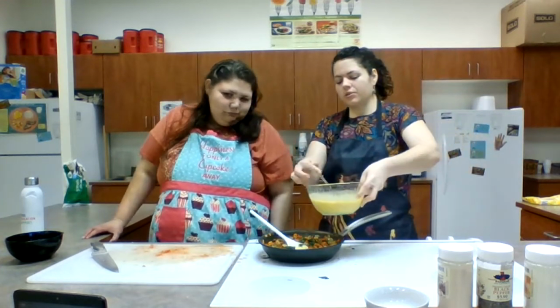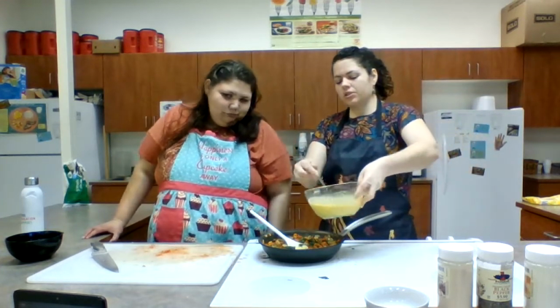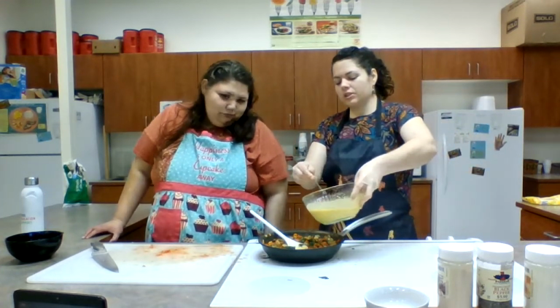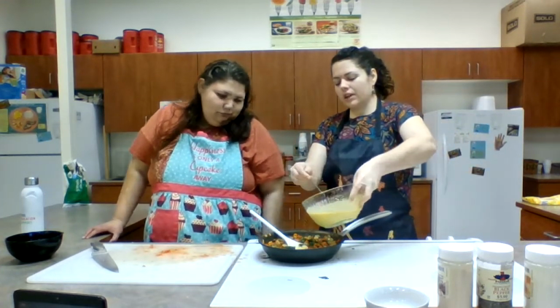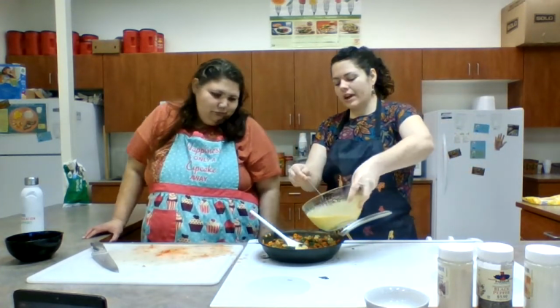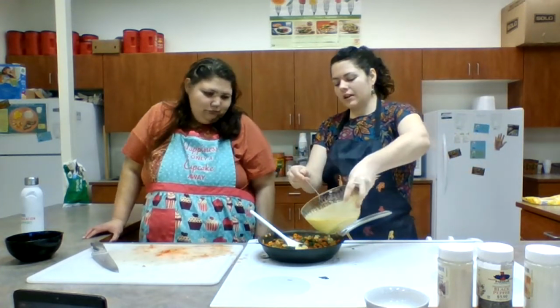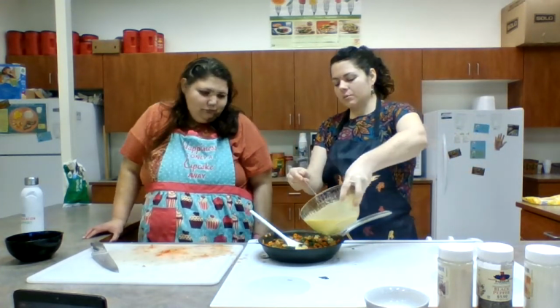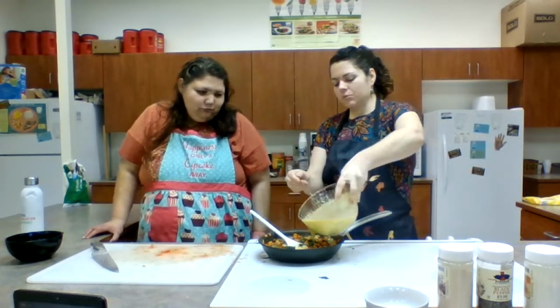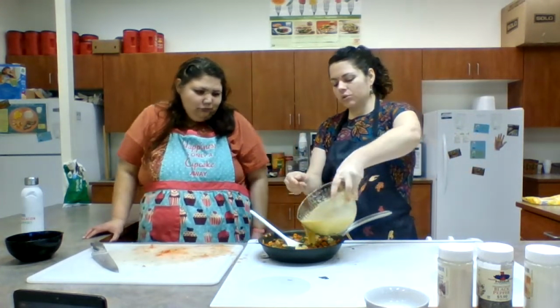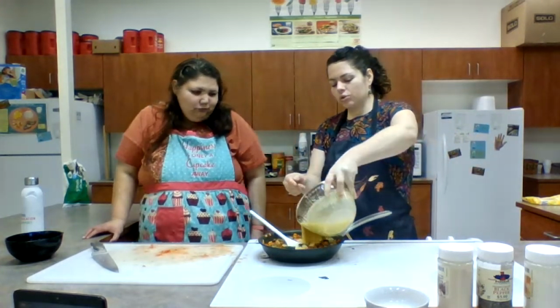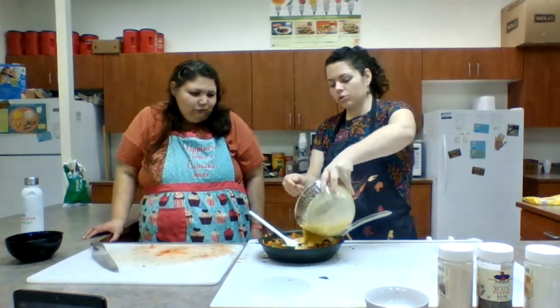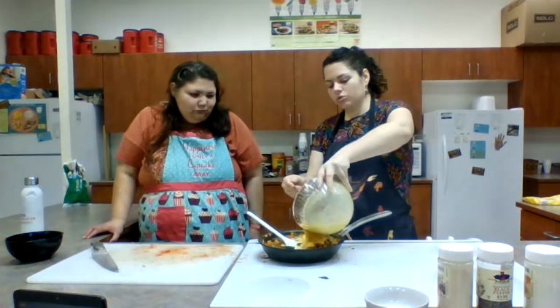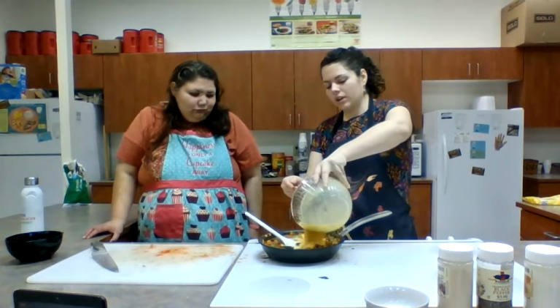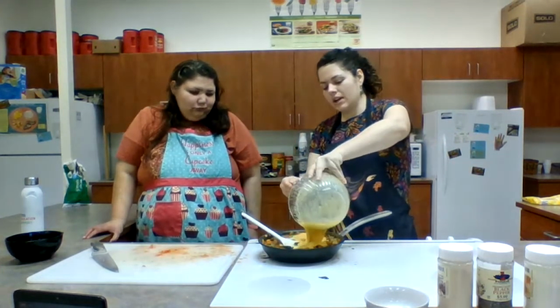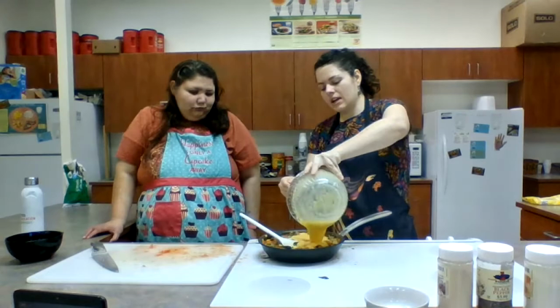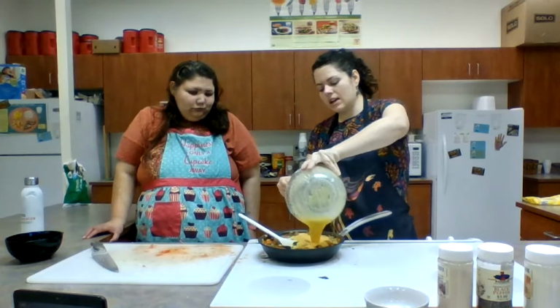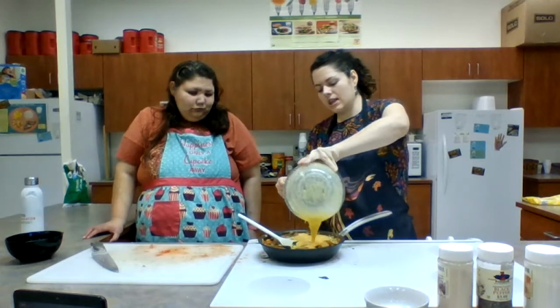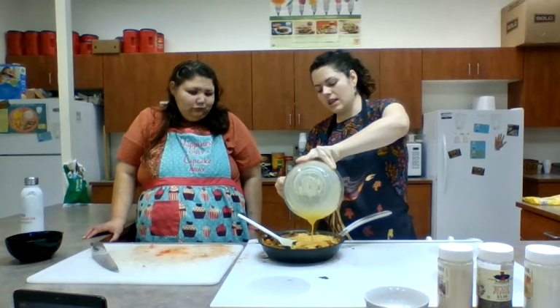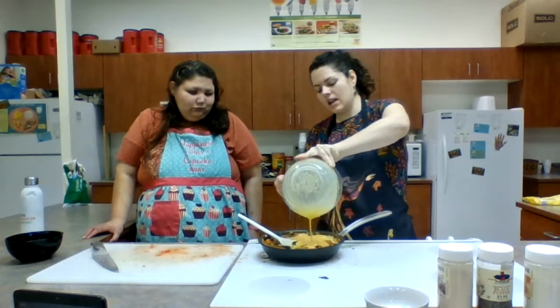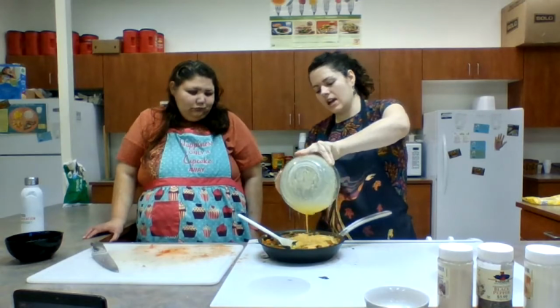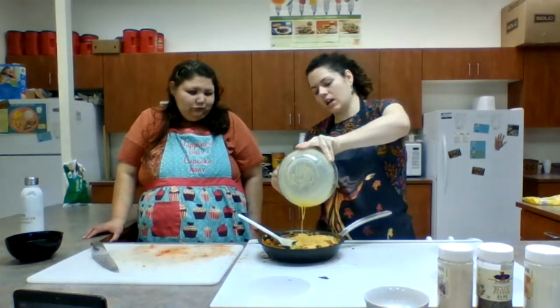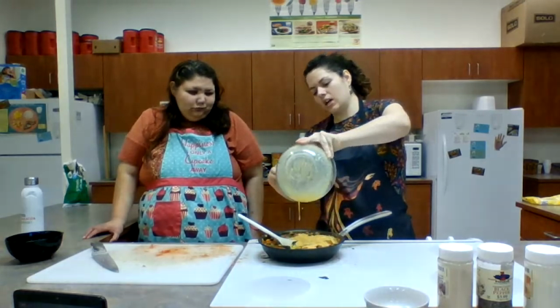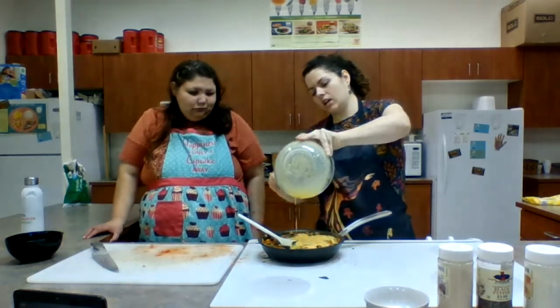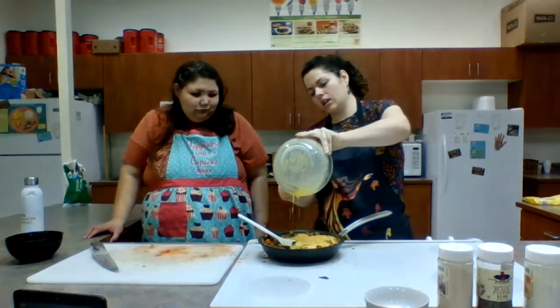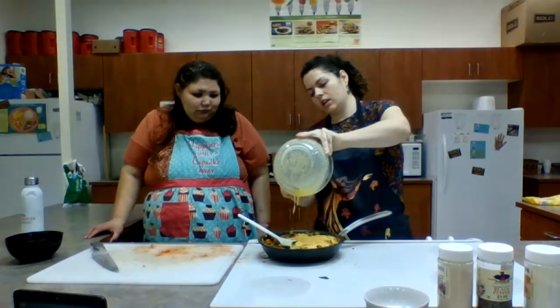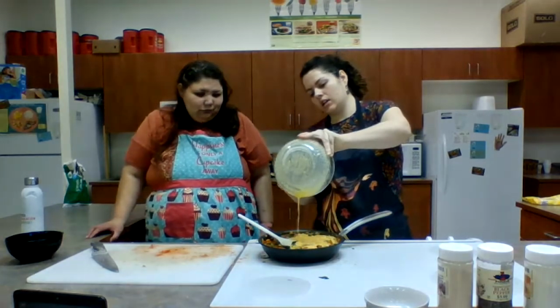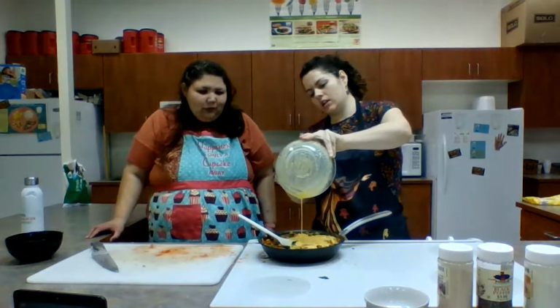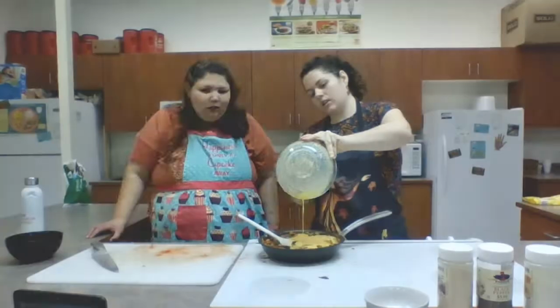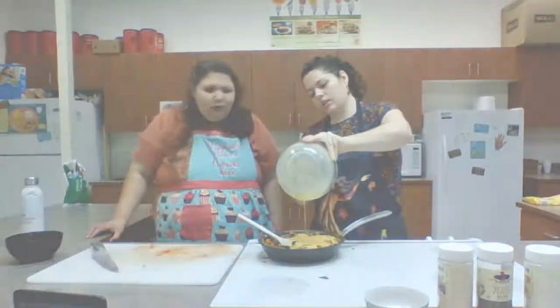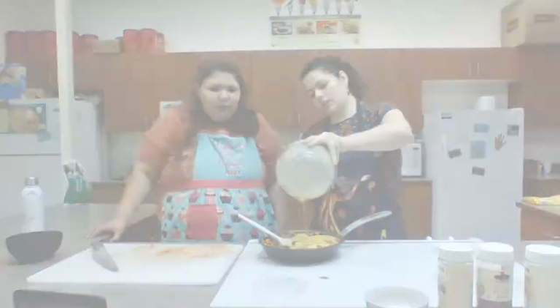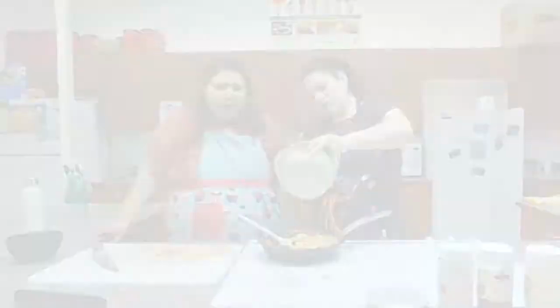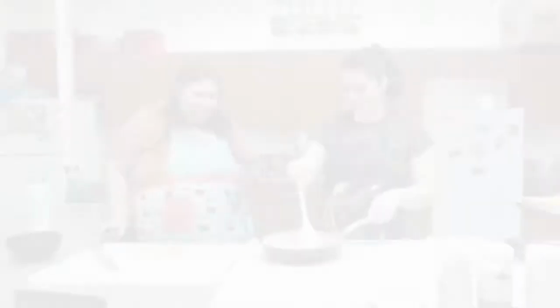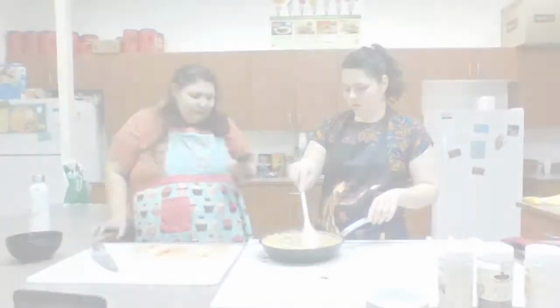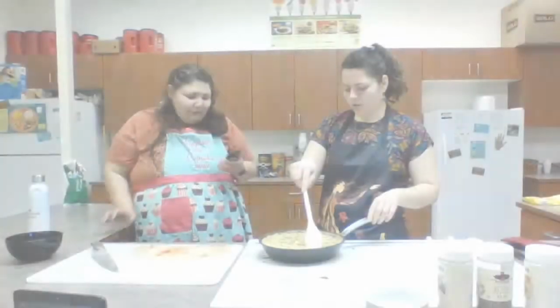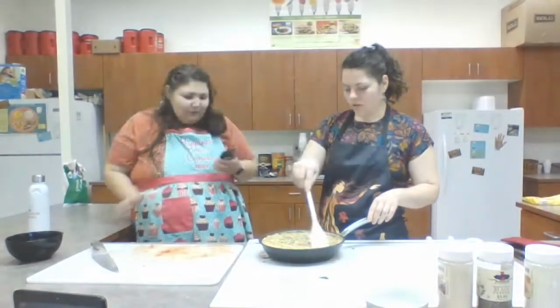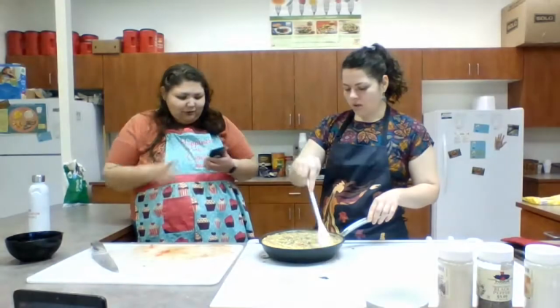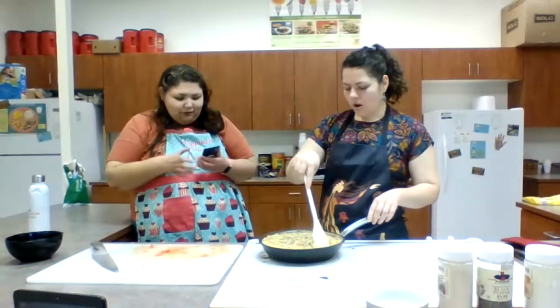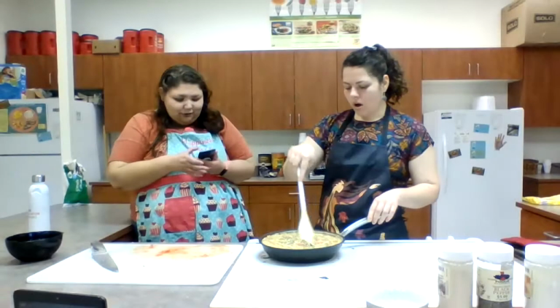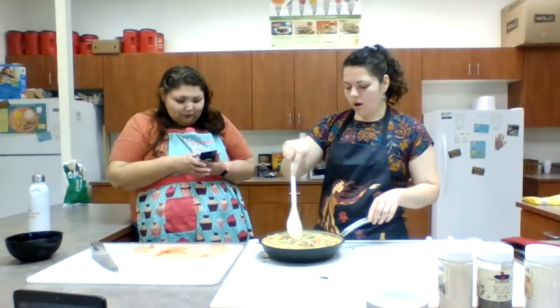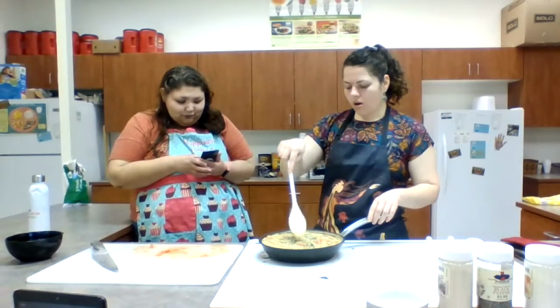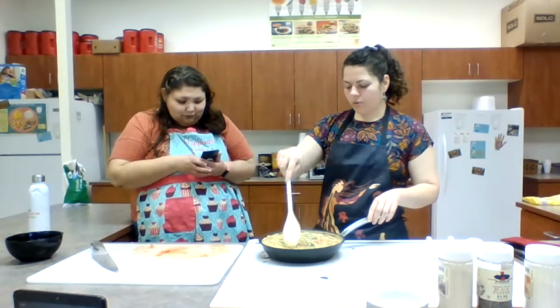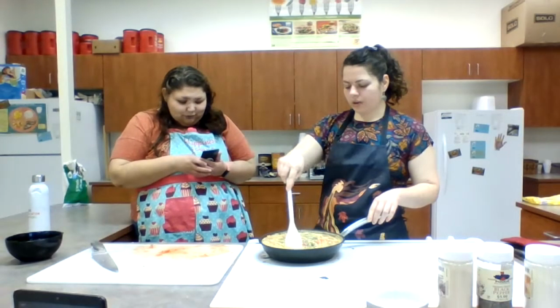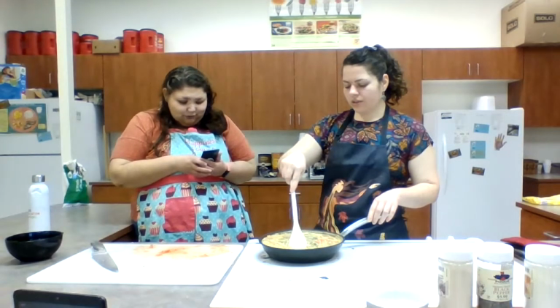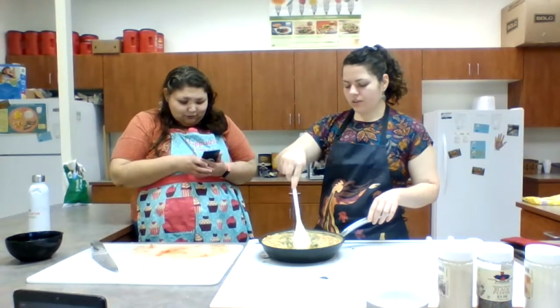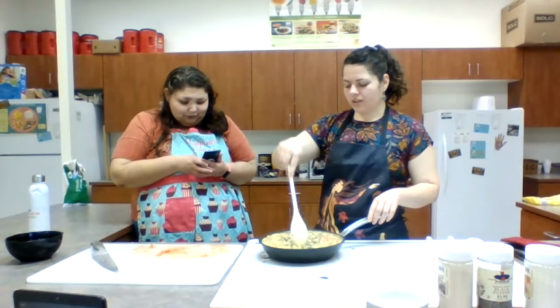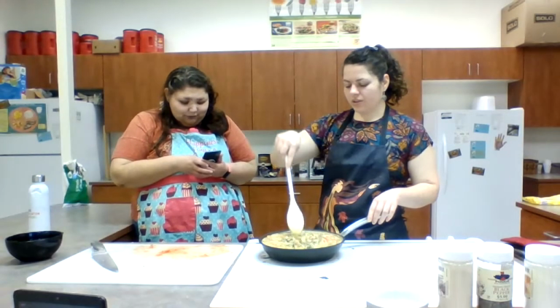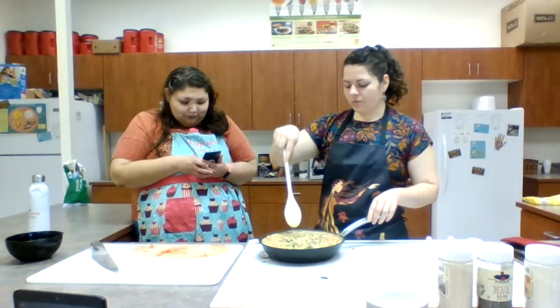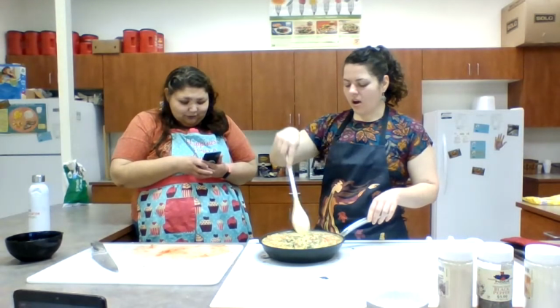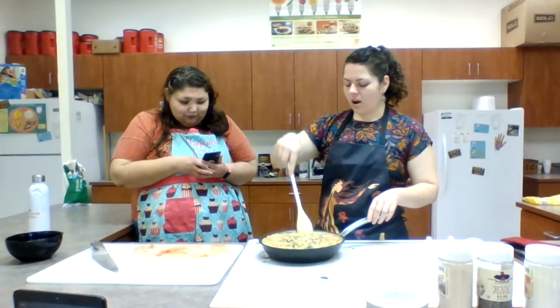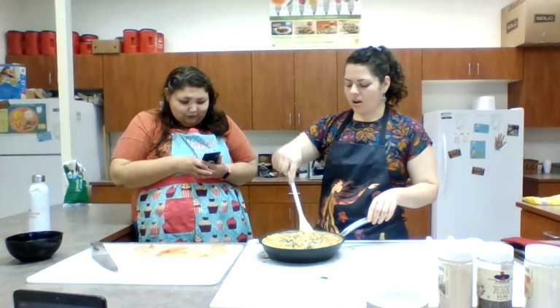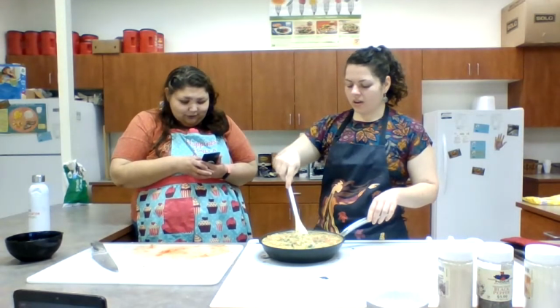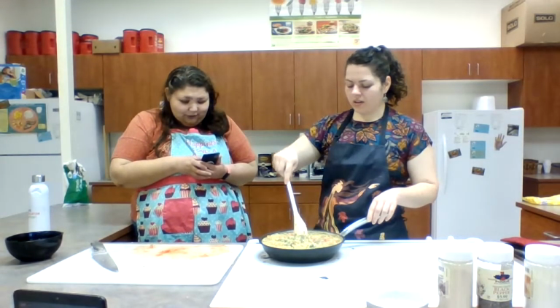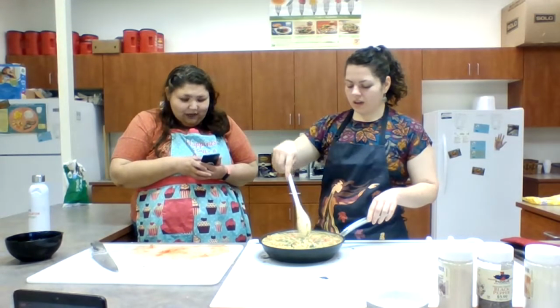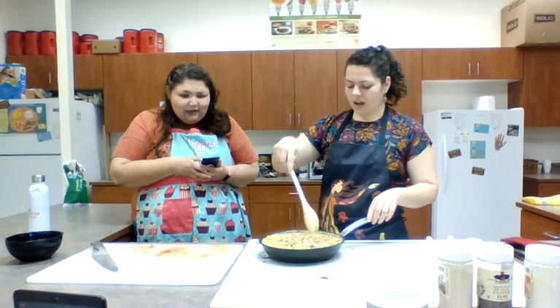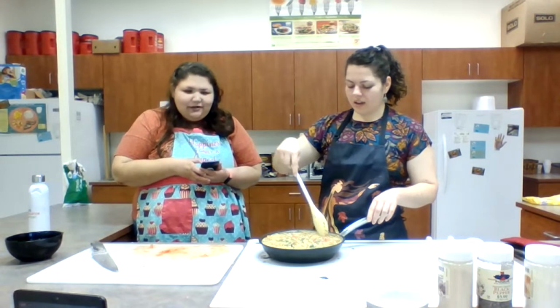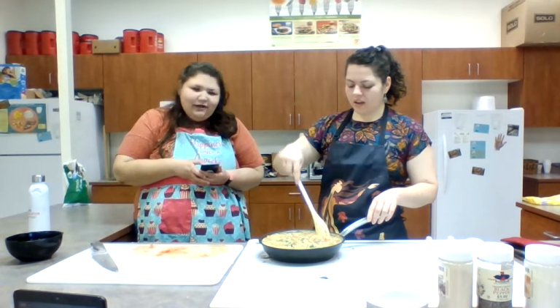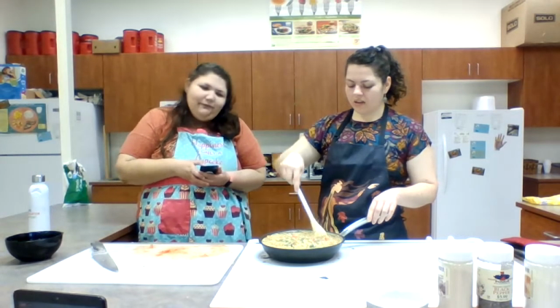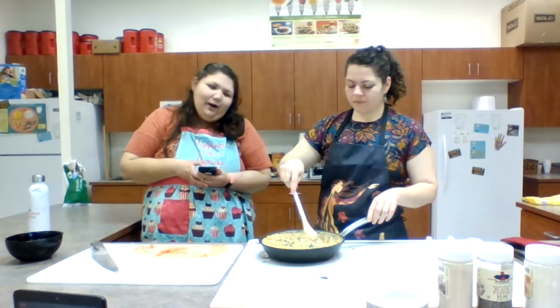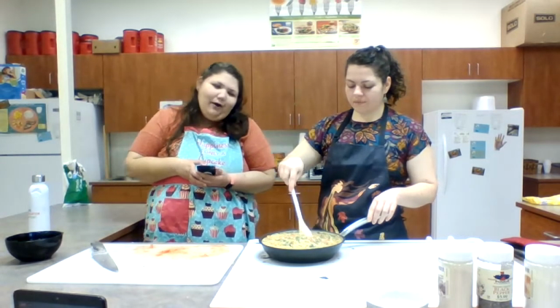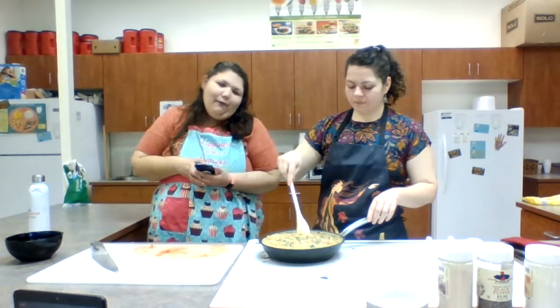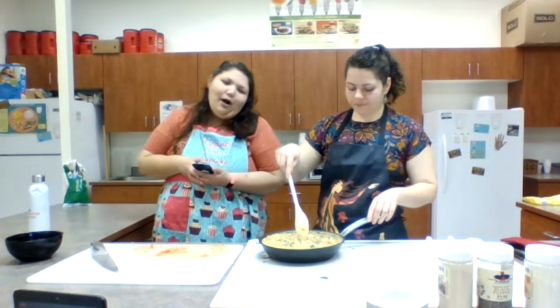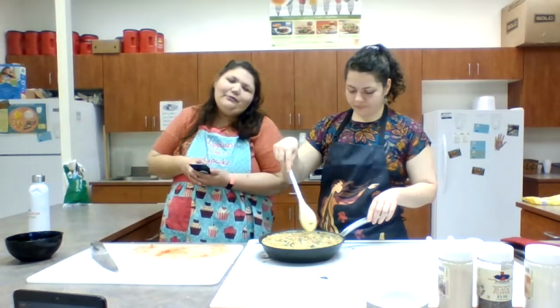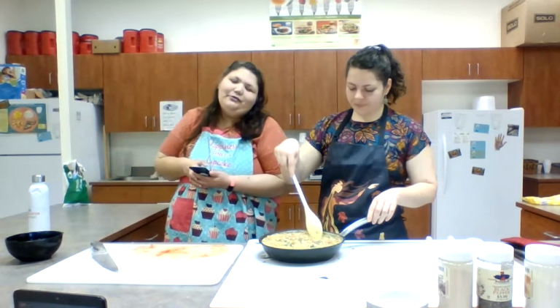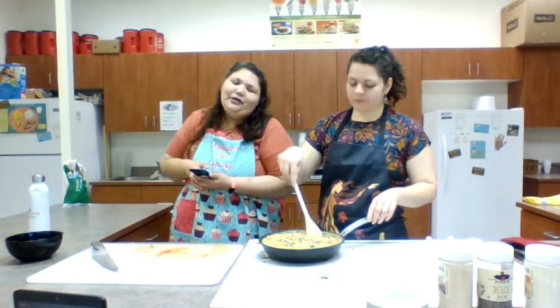Pretty much all the liquid has been cooked off now — there's a little bit, but it's not too liquidy anymore. Give the eggs a nice scramble and then we'll add them straight in.